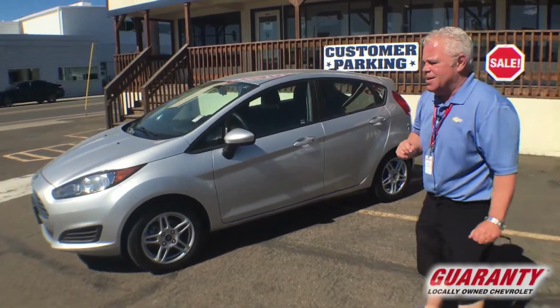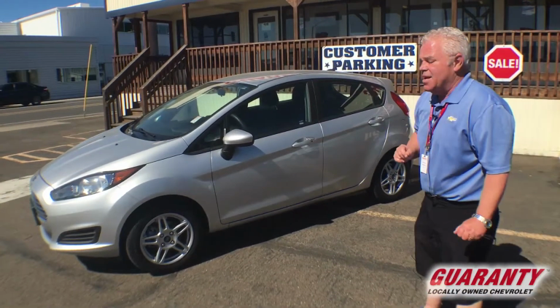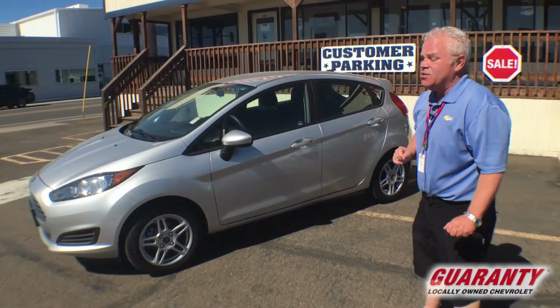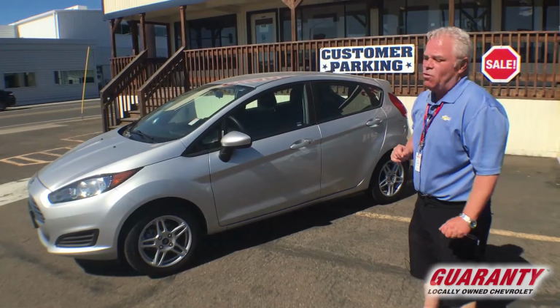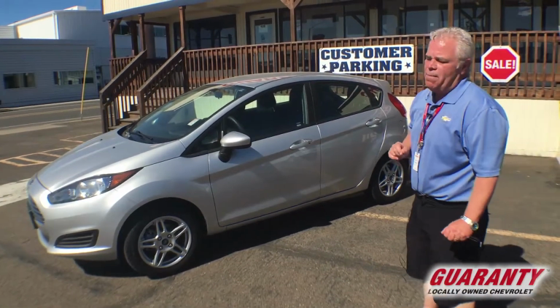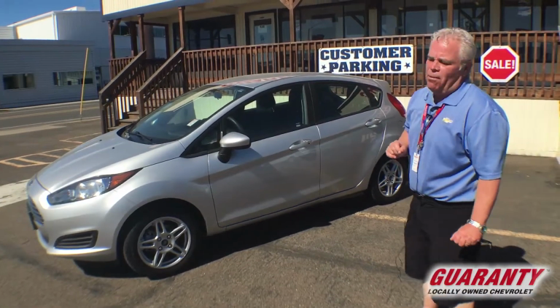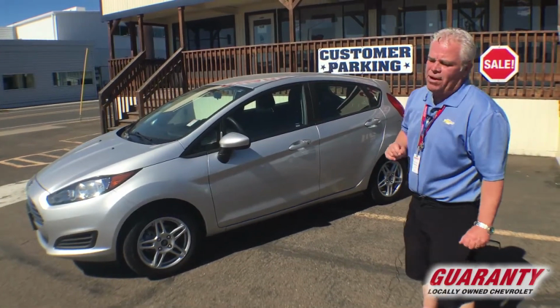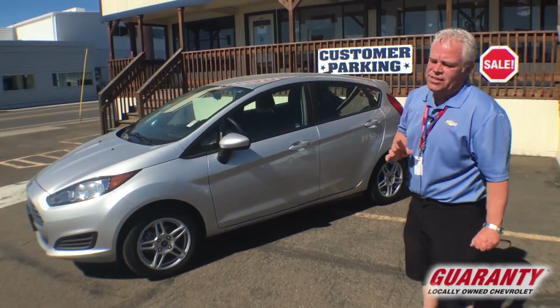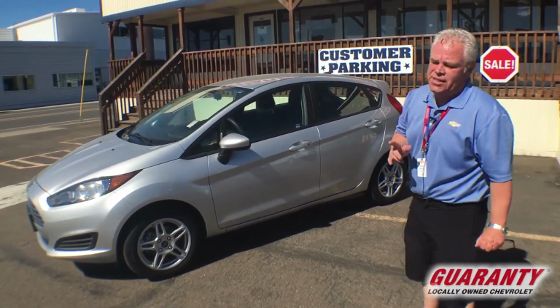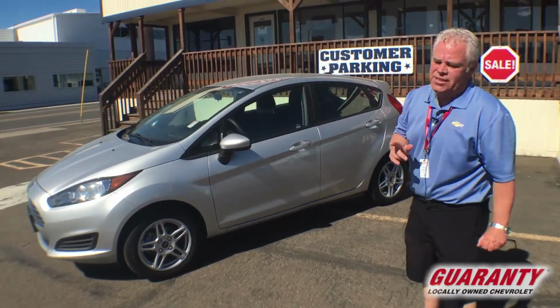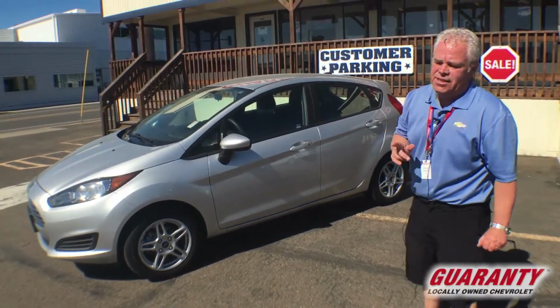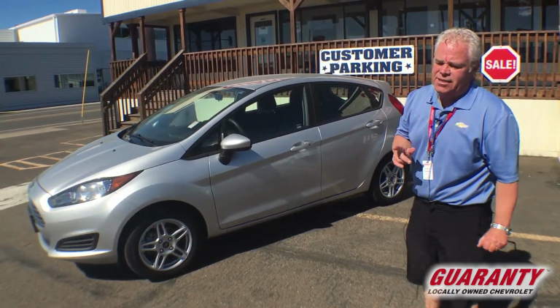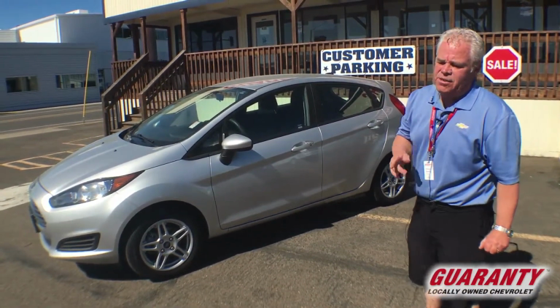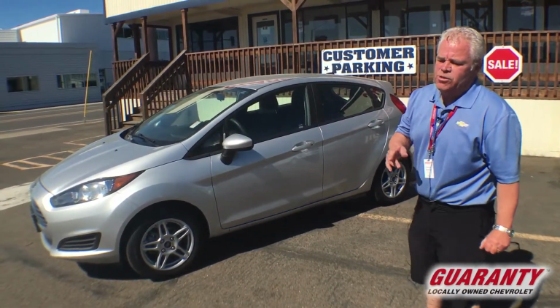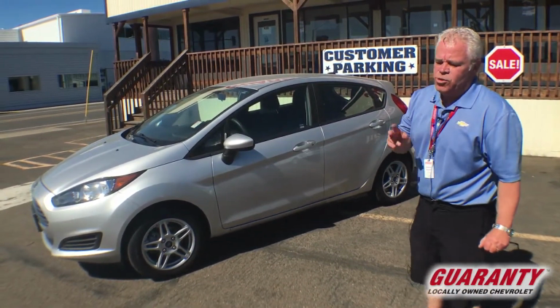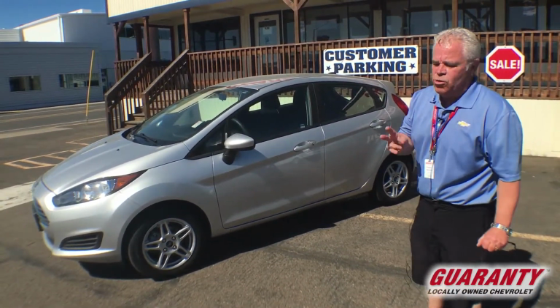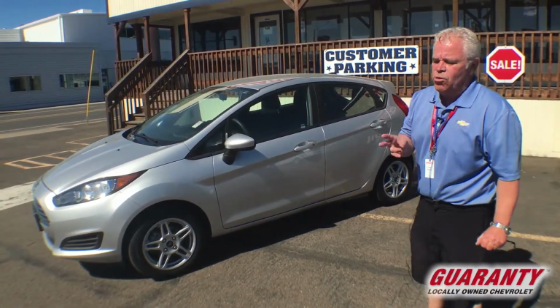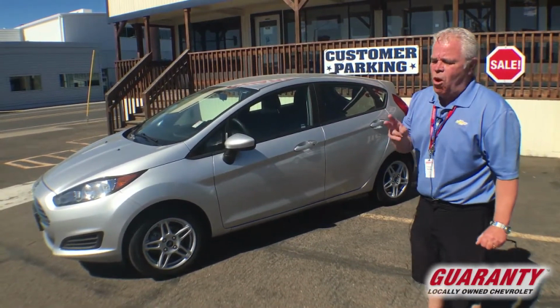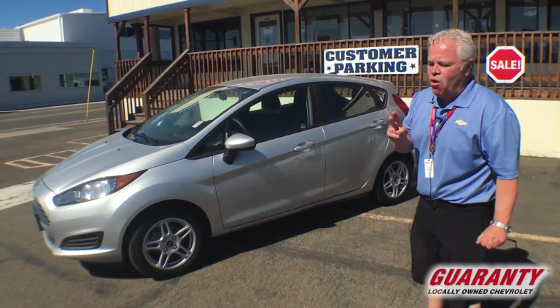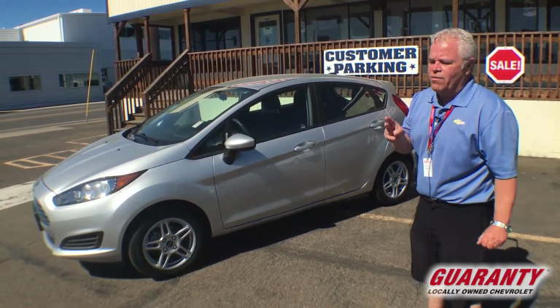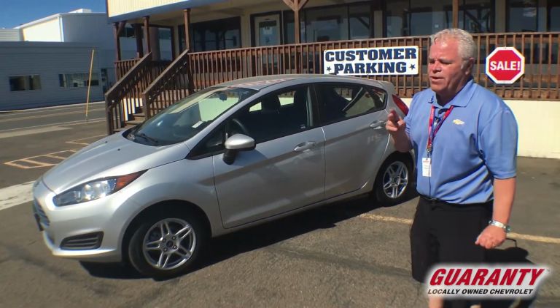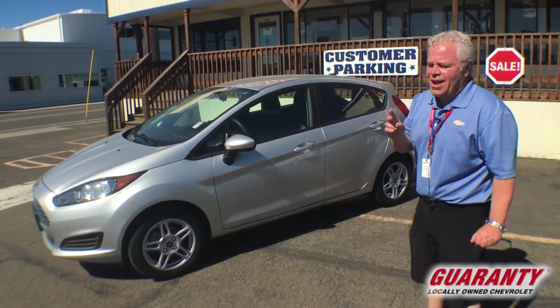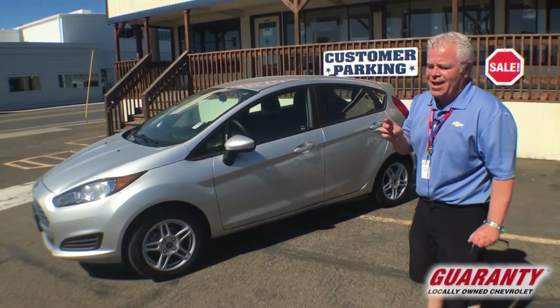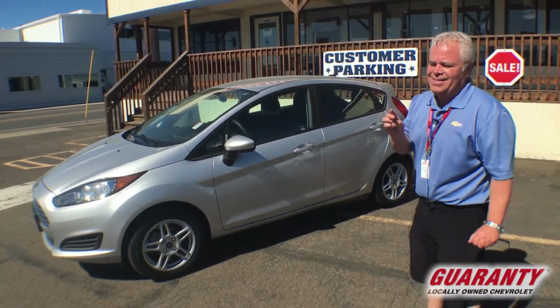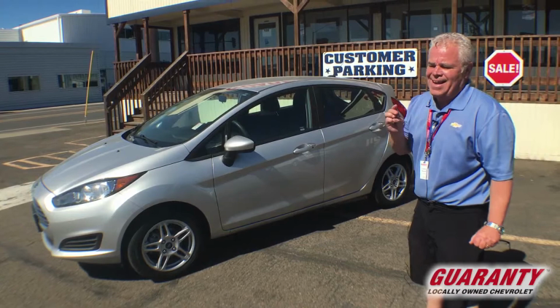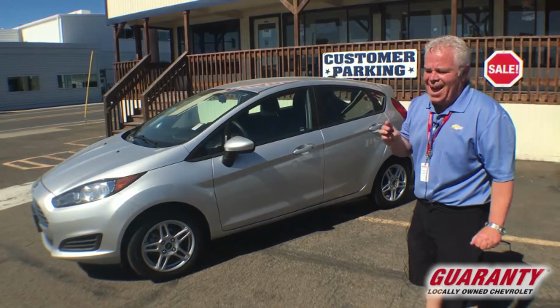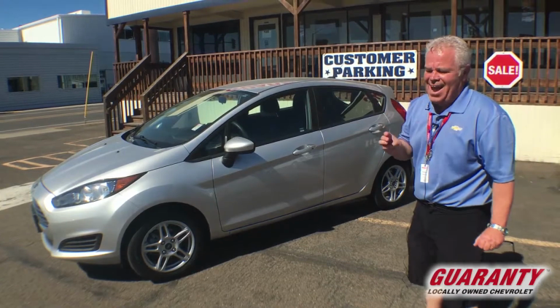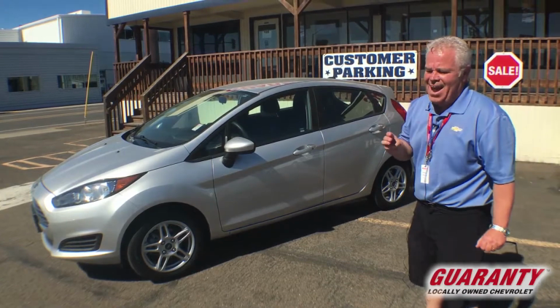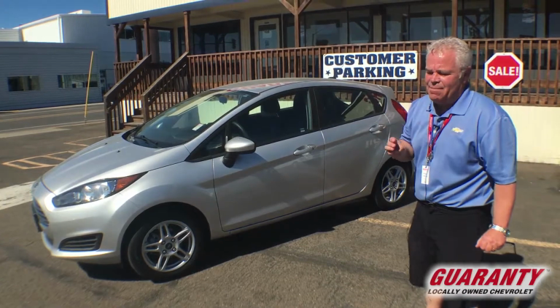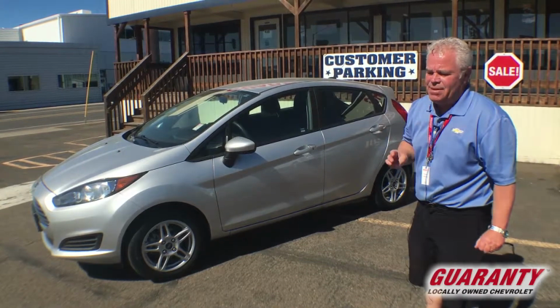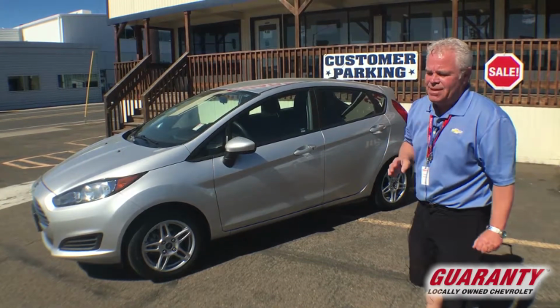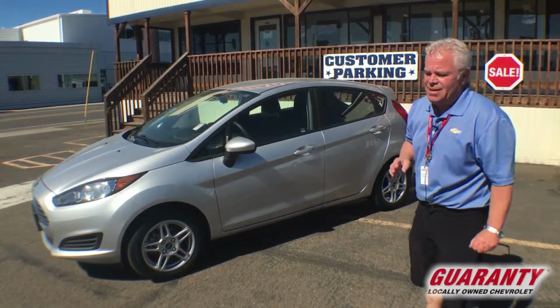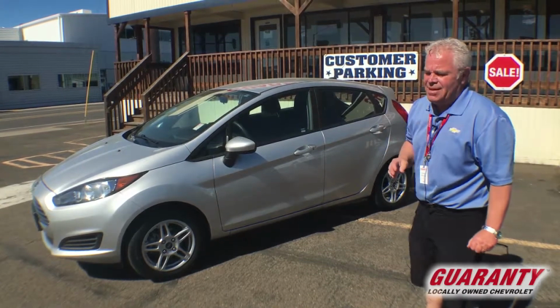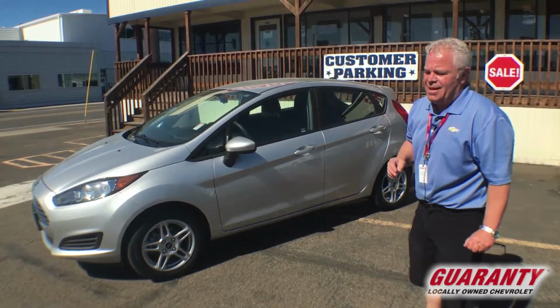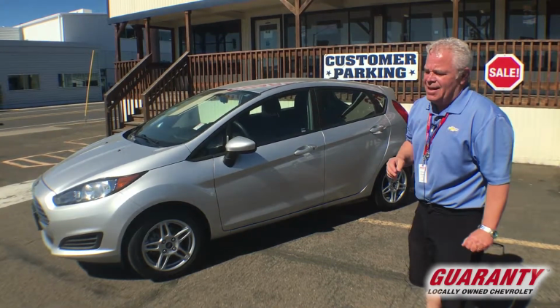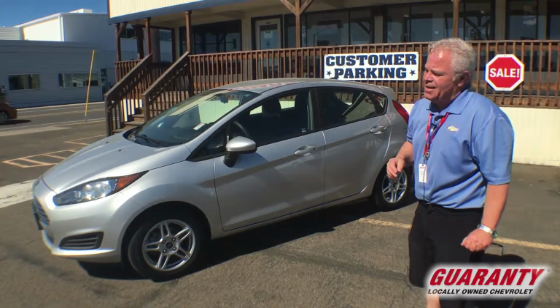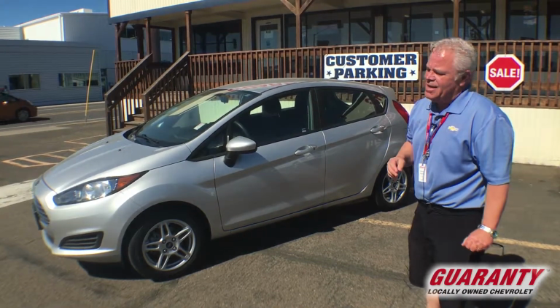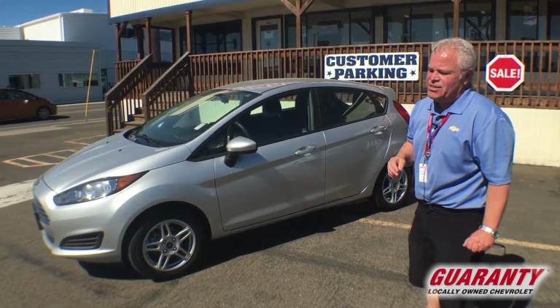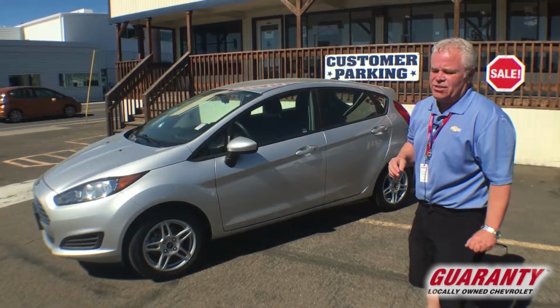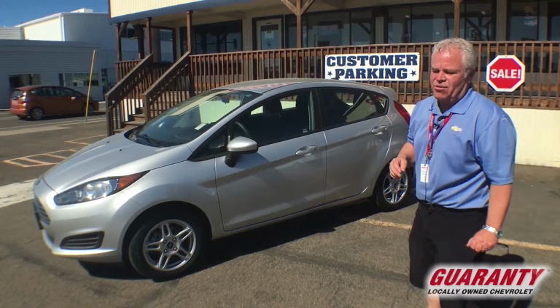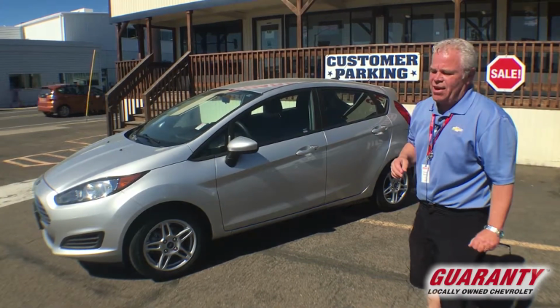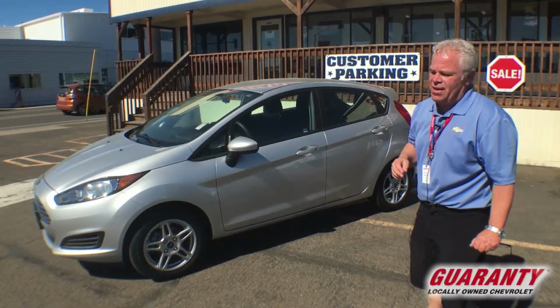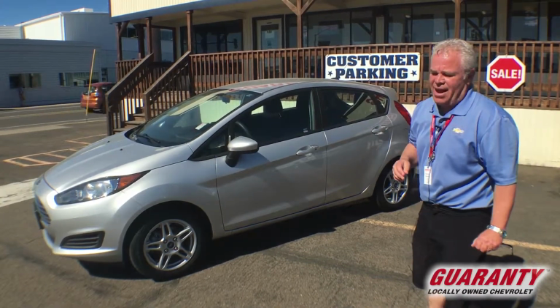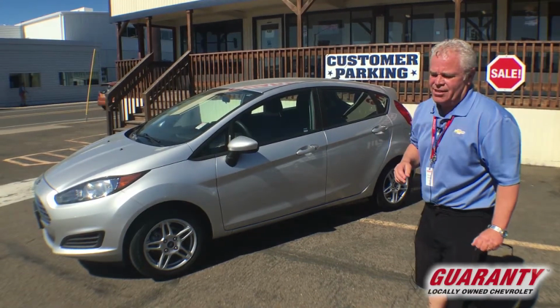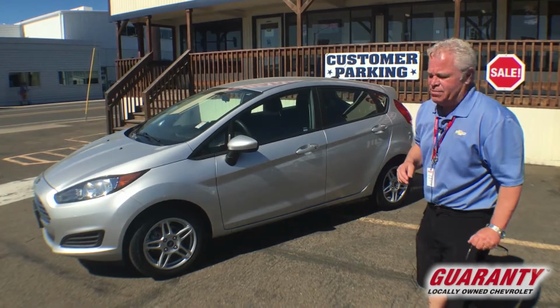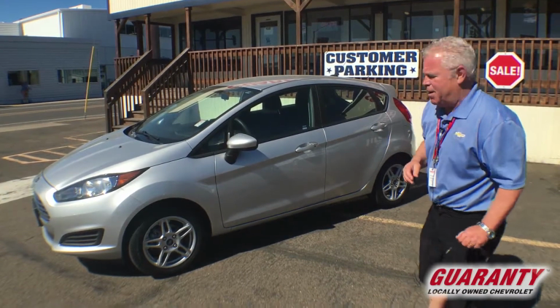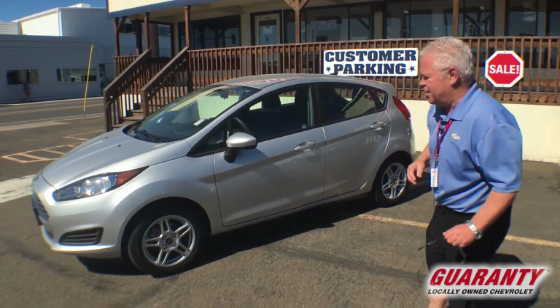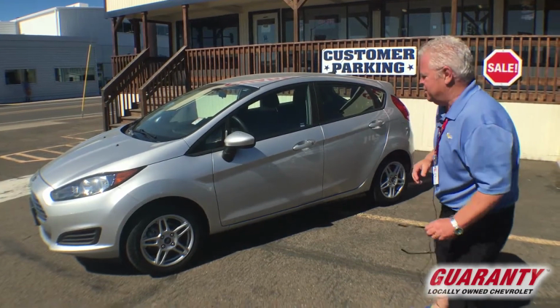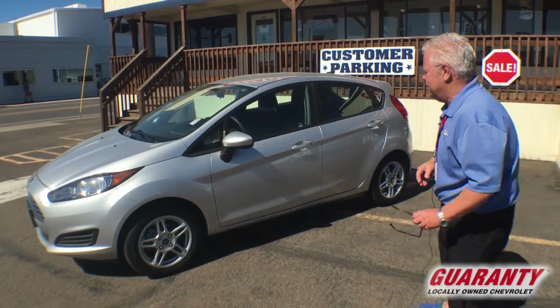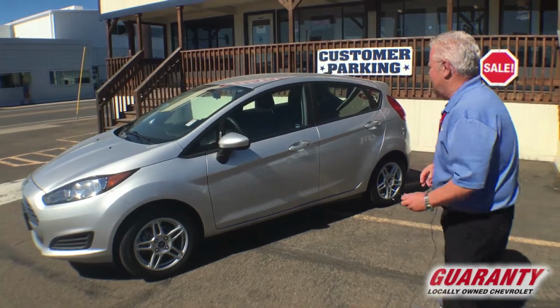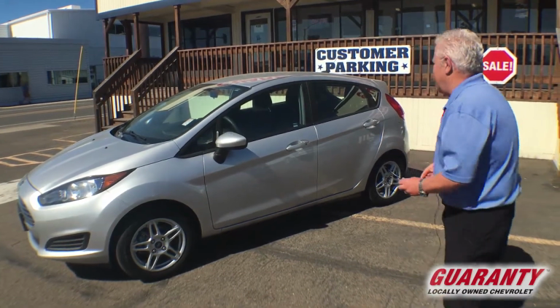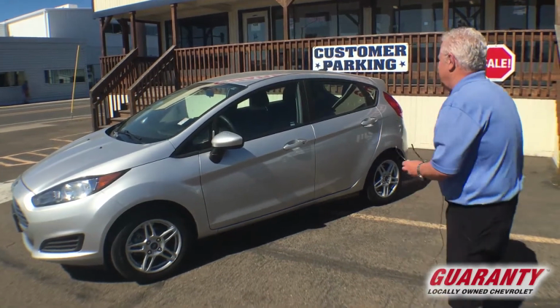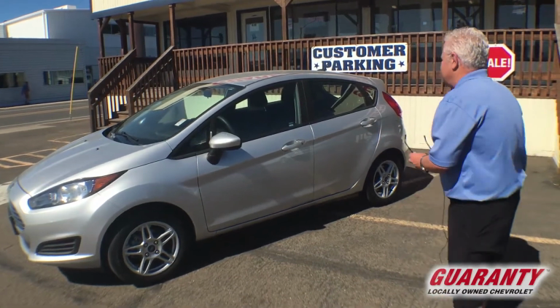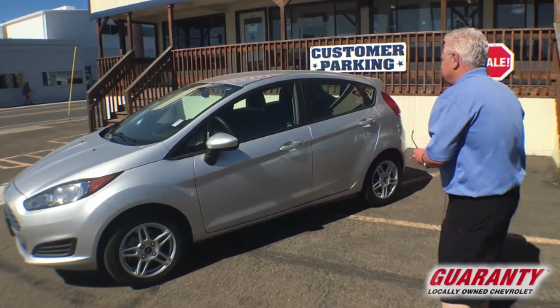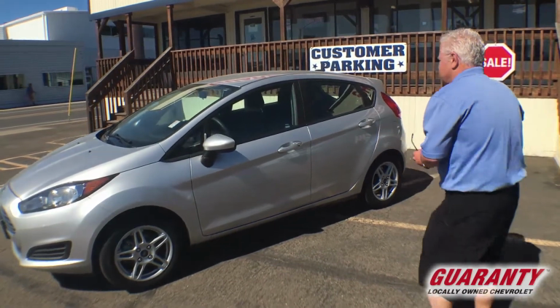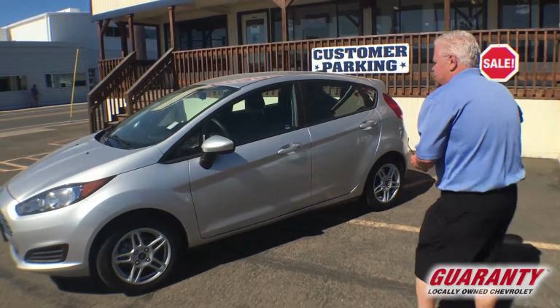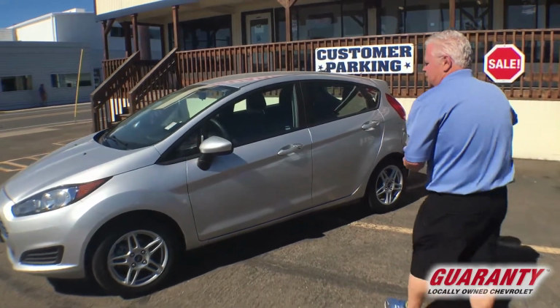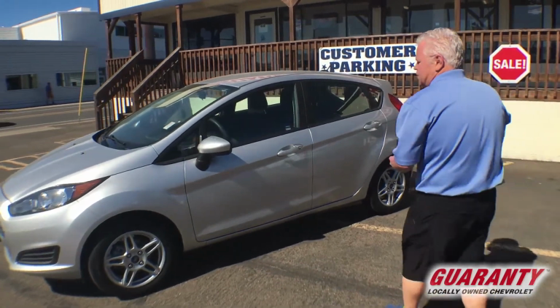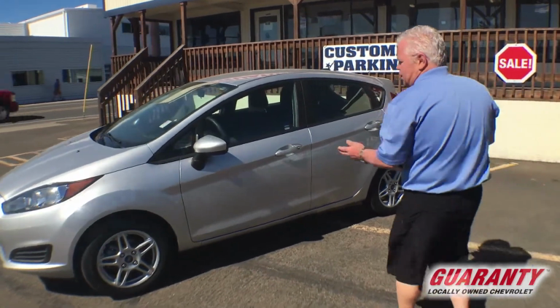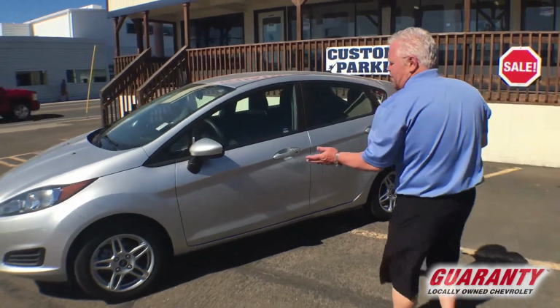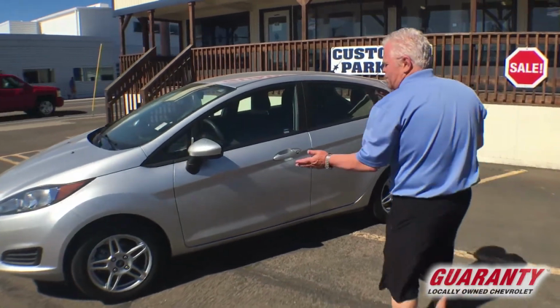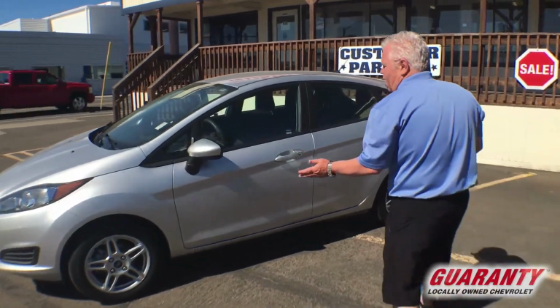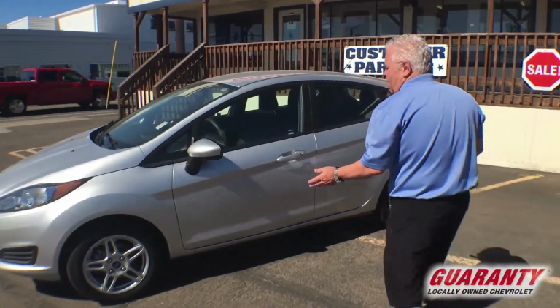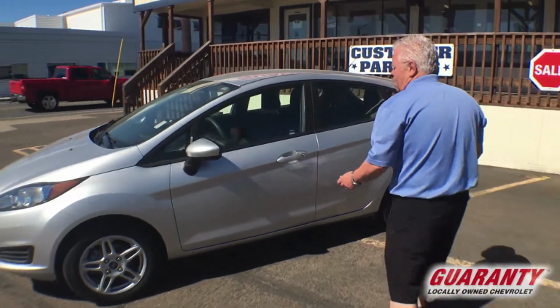It's a 1.6 liter dual overhead cam engine. It gets you great gas mileage, and it's just a really safe car.